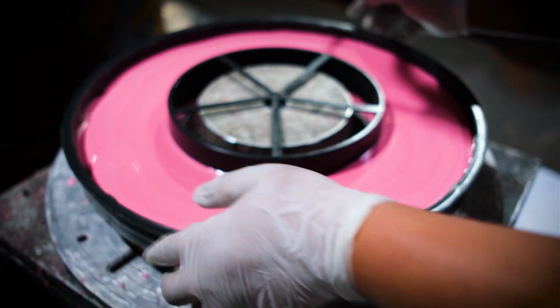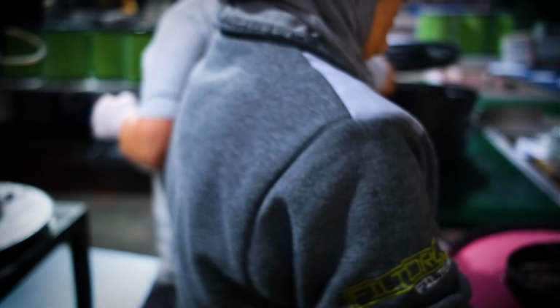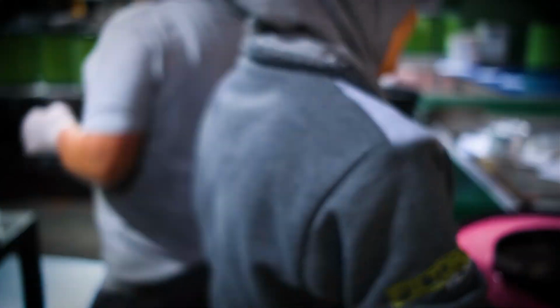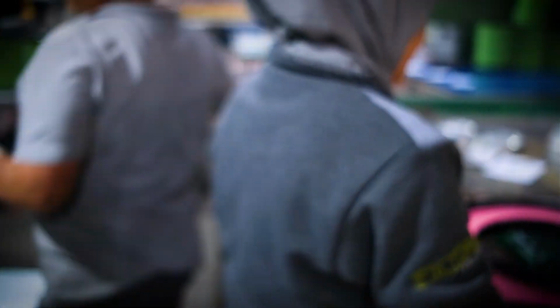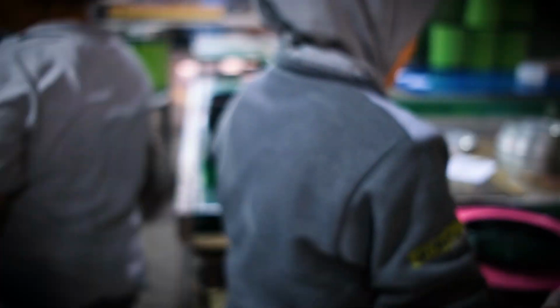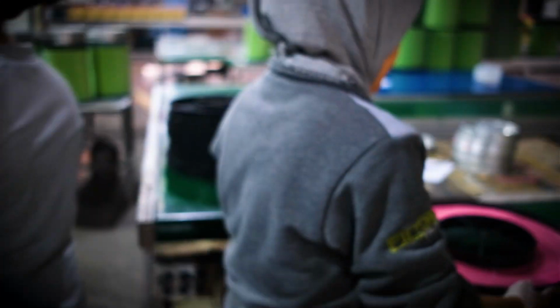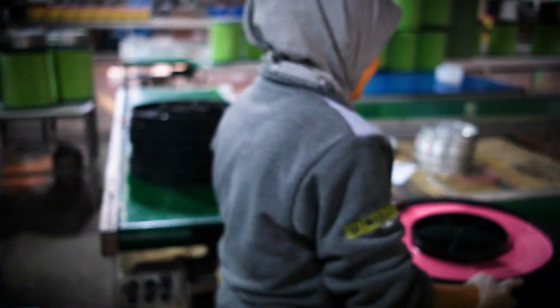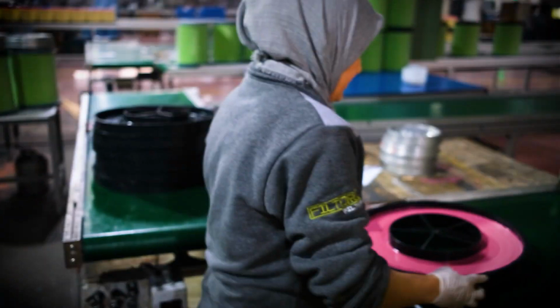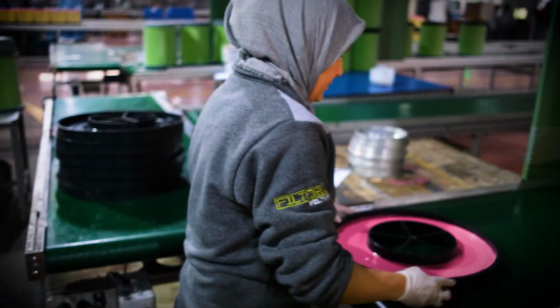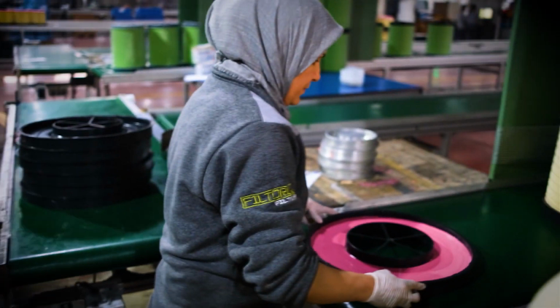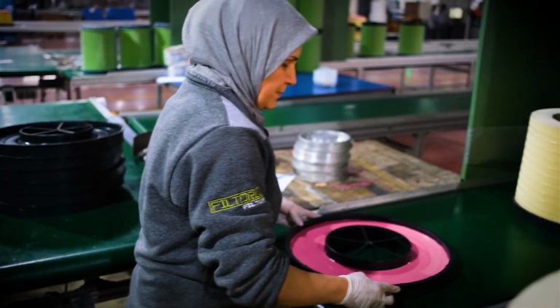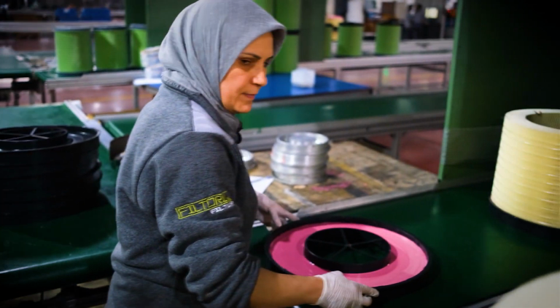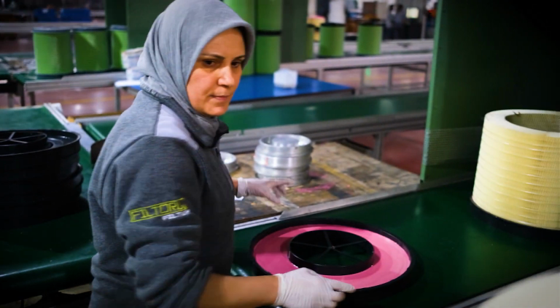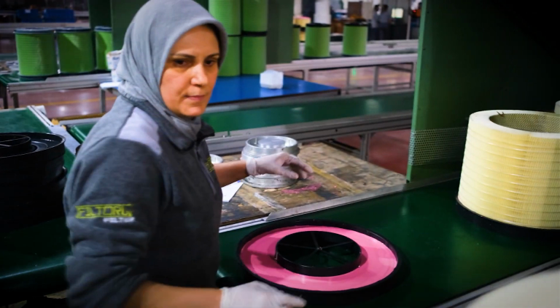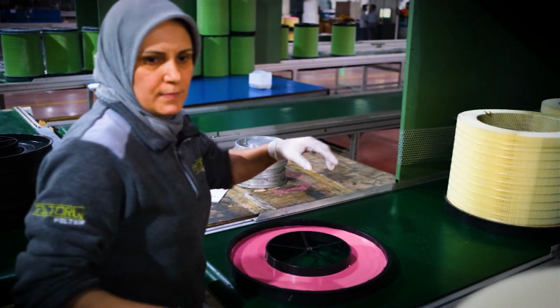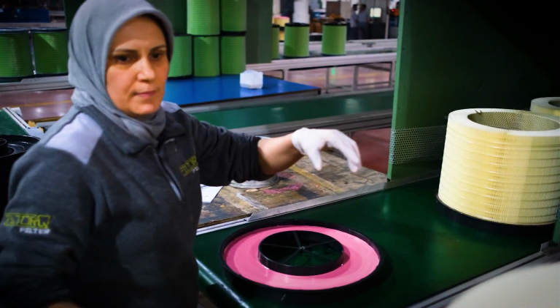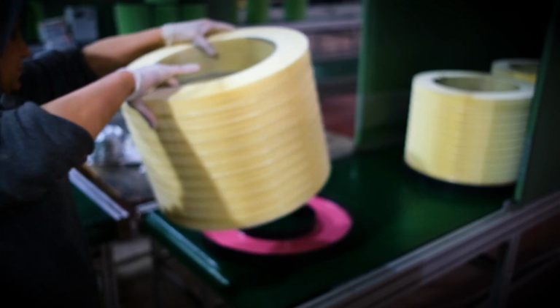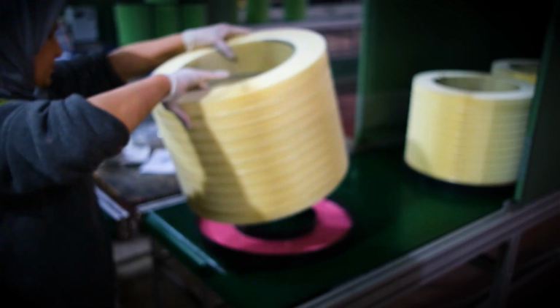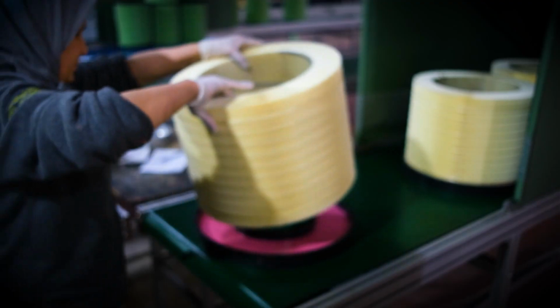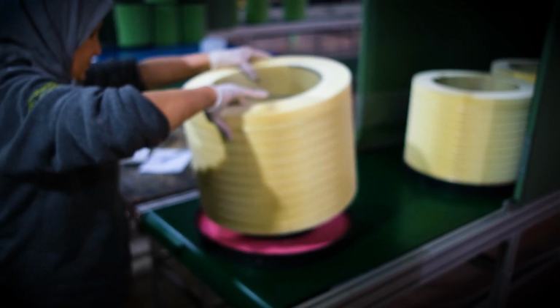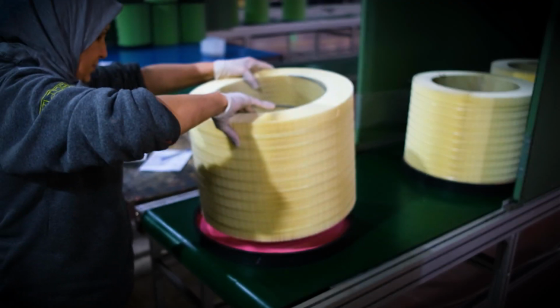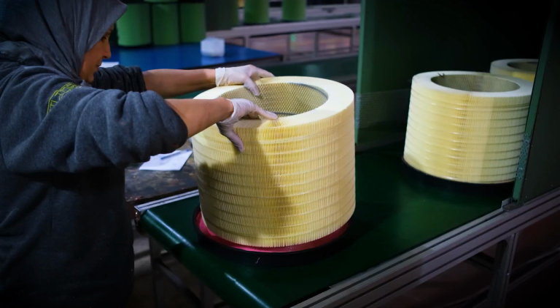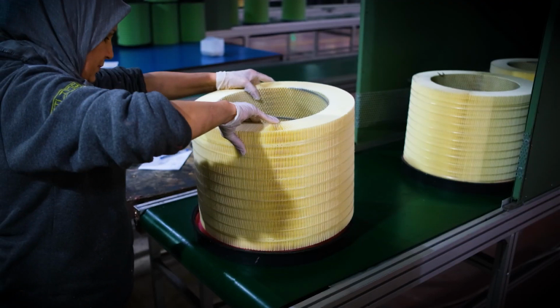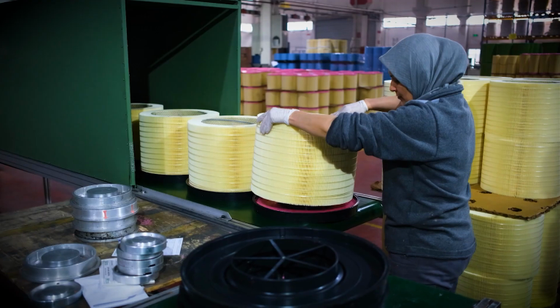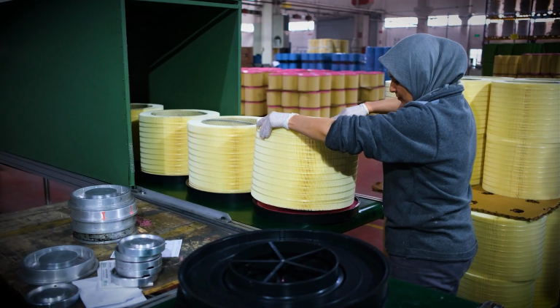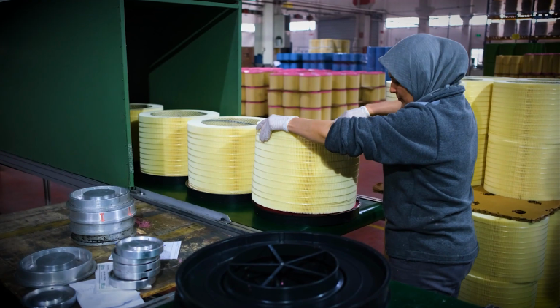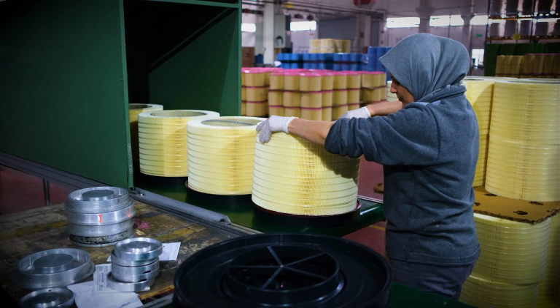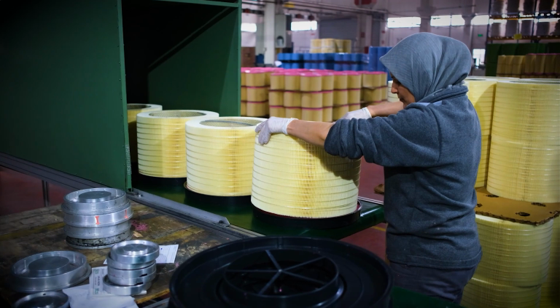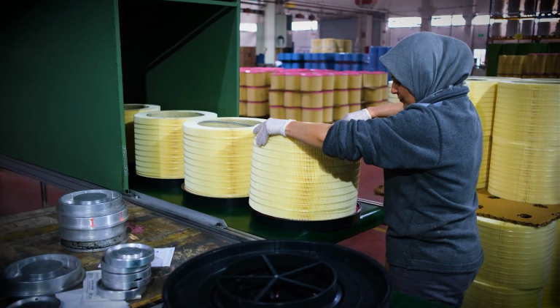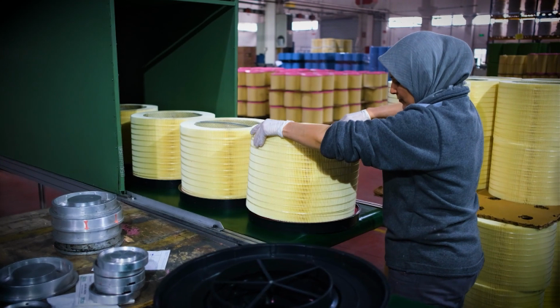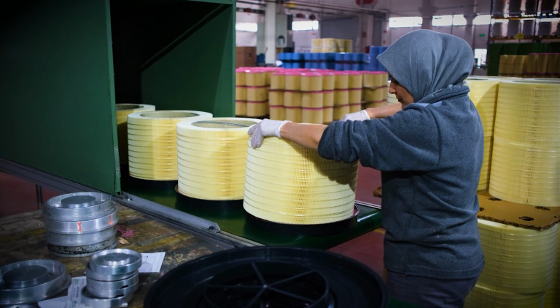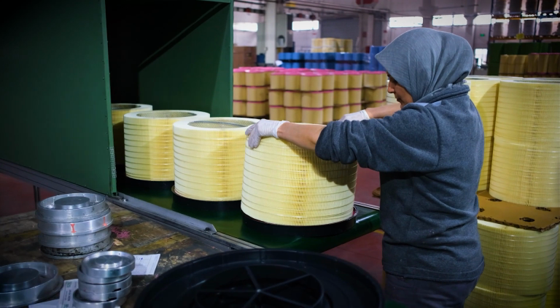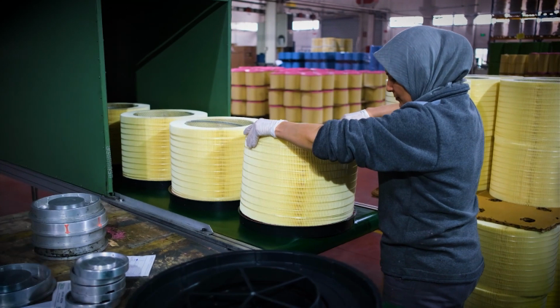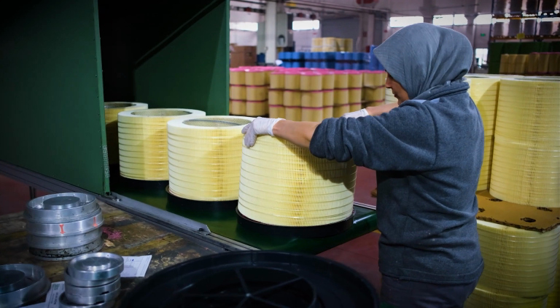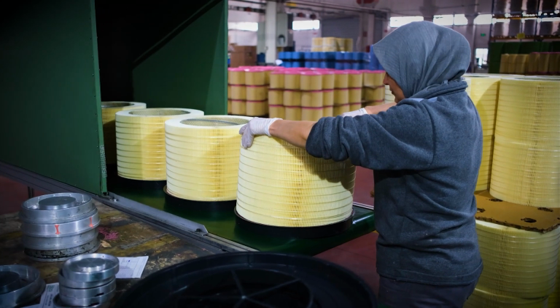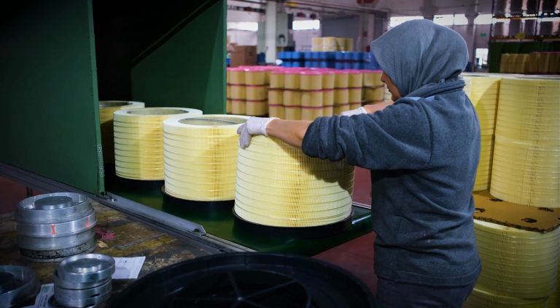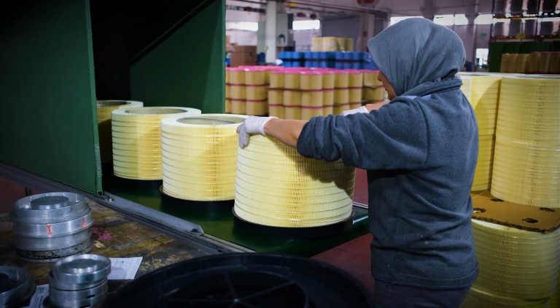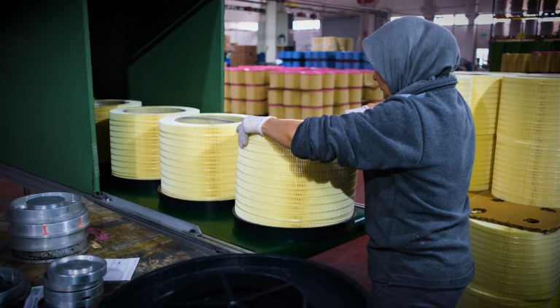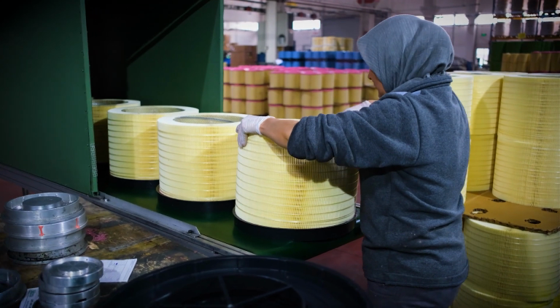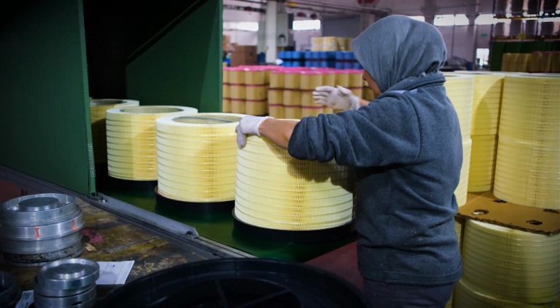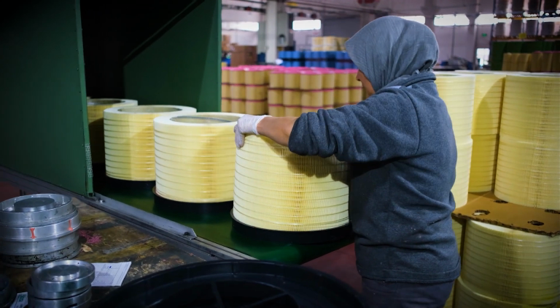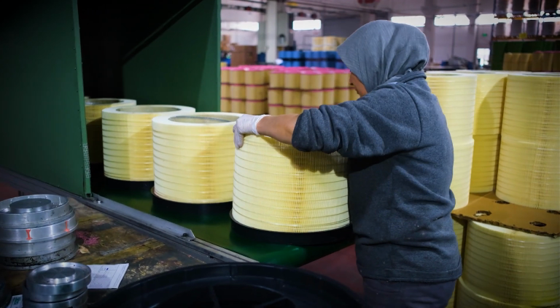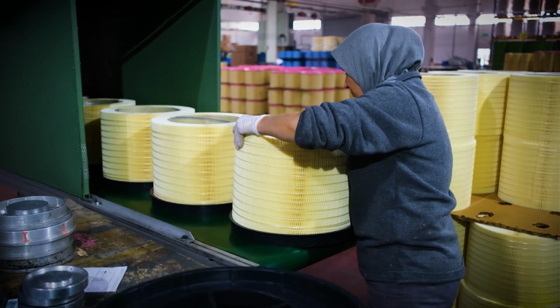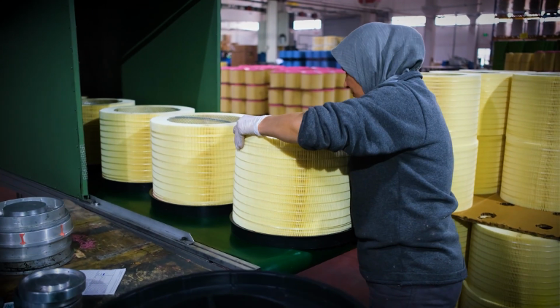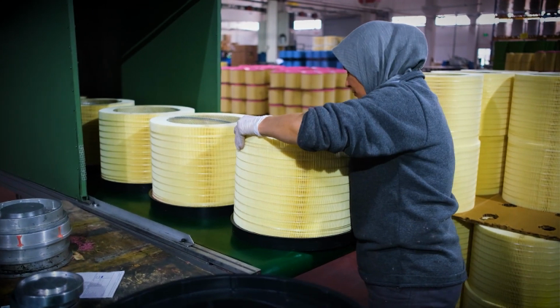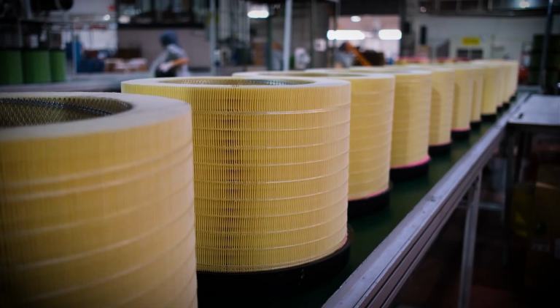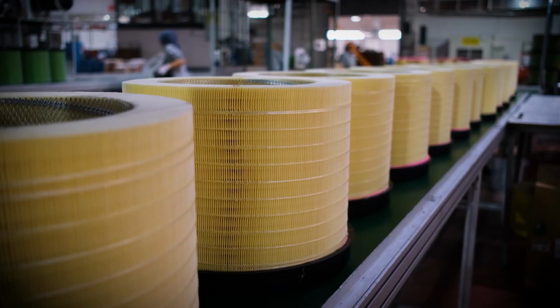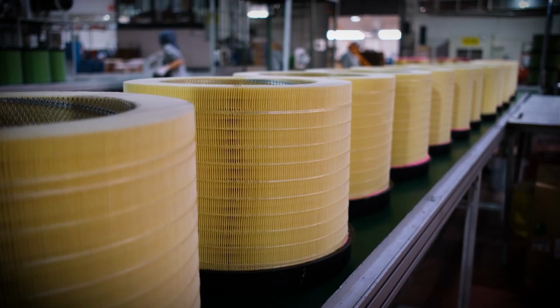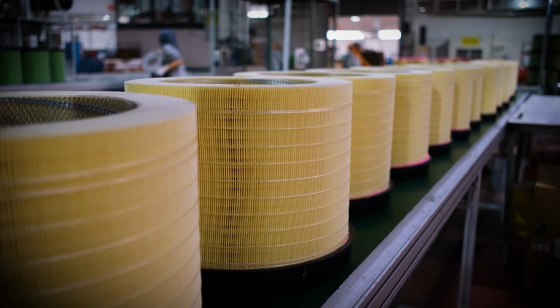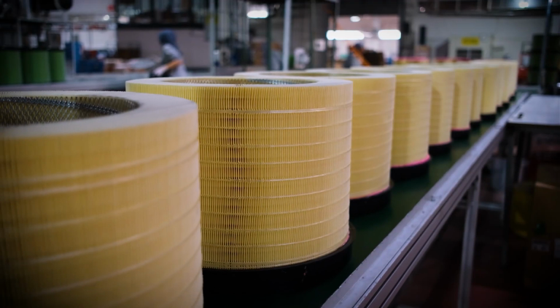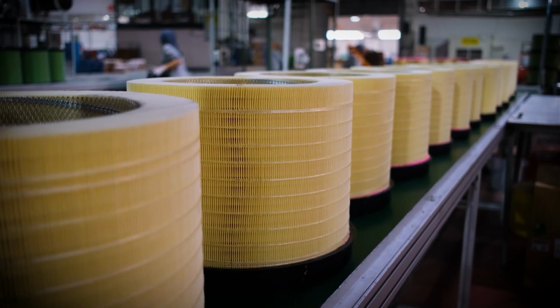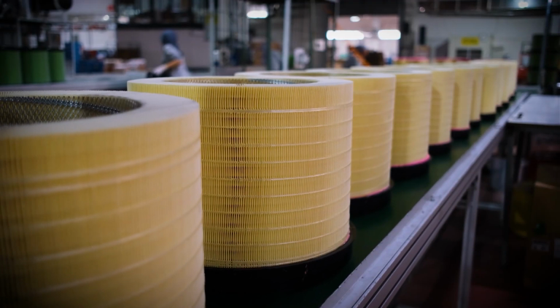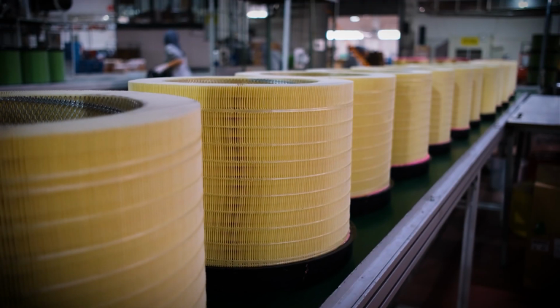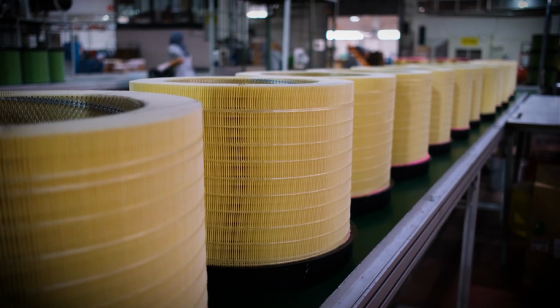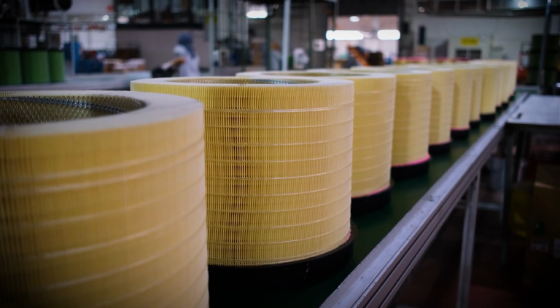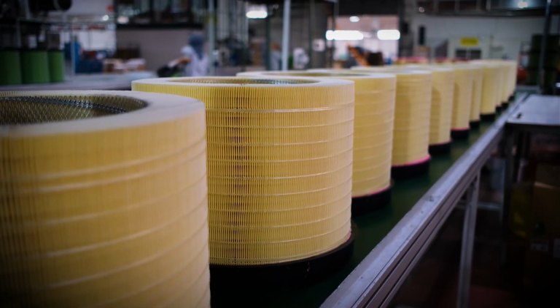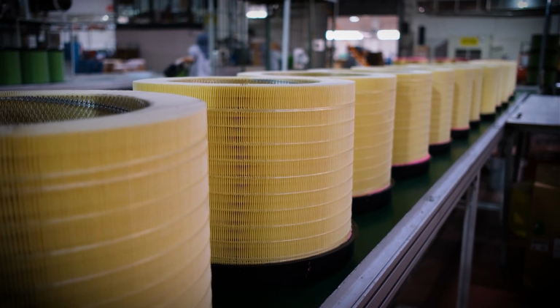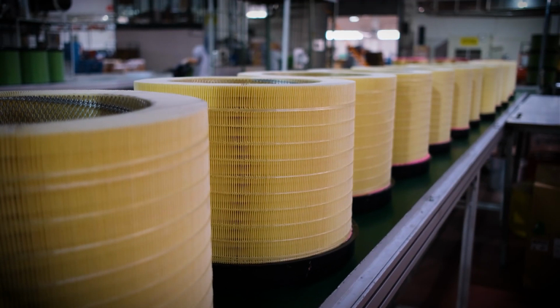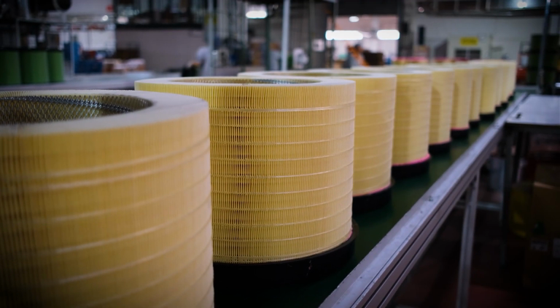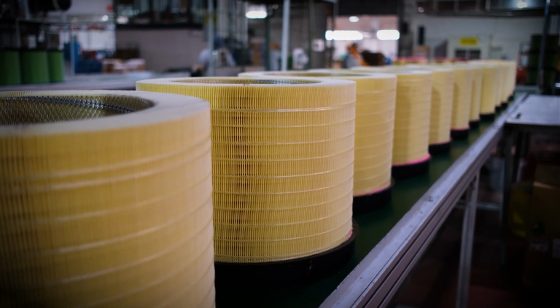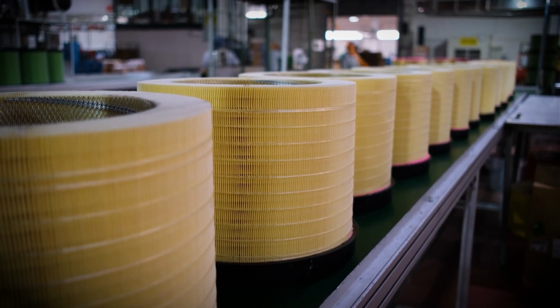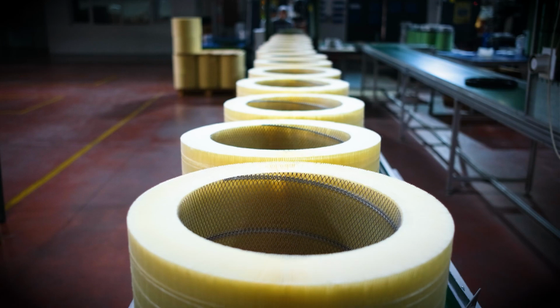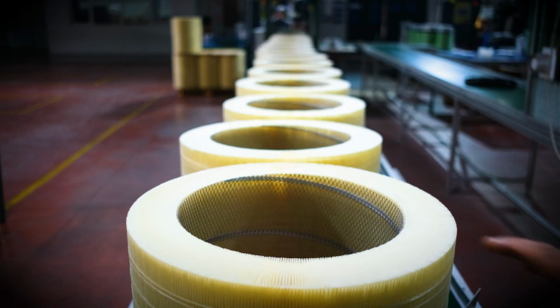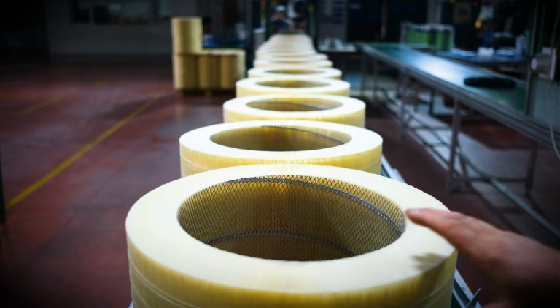The polyurethane top and bottom covers of the filter are produced by pouring the appropriate polyurethane mixture in radial casting machines.